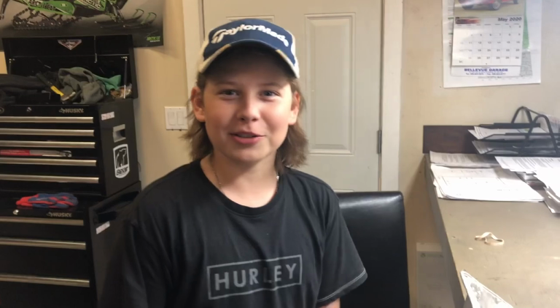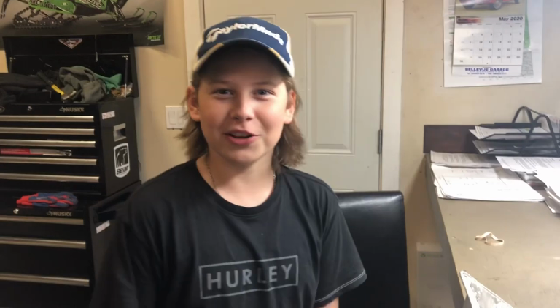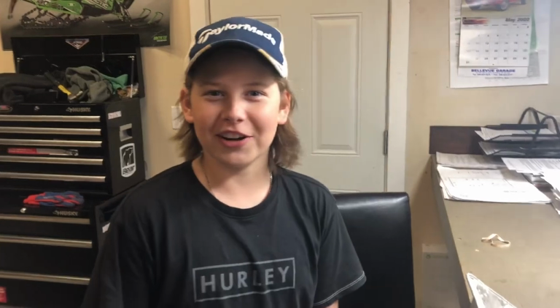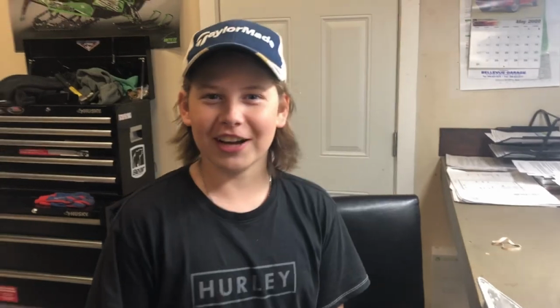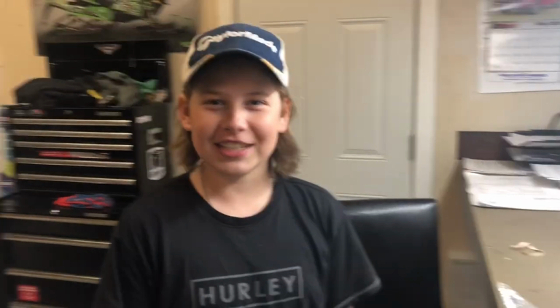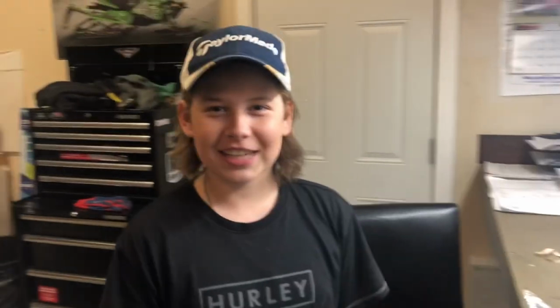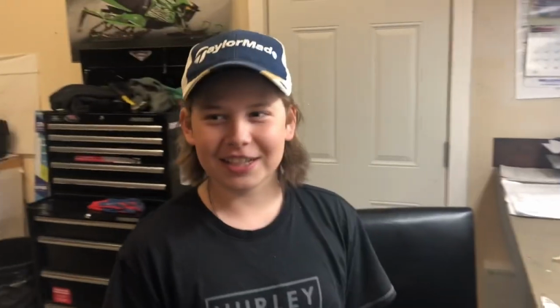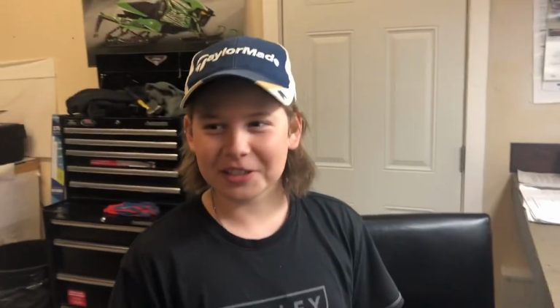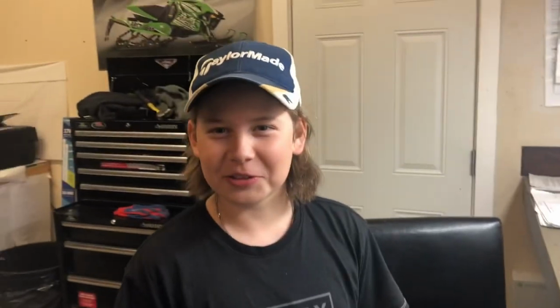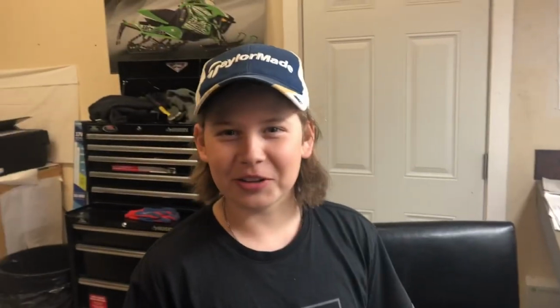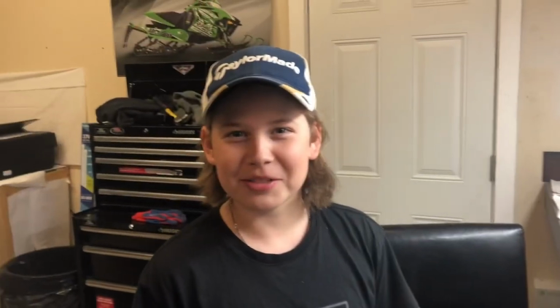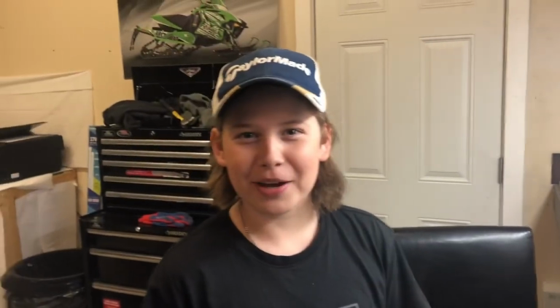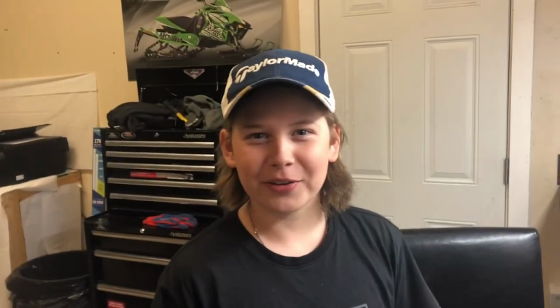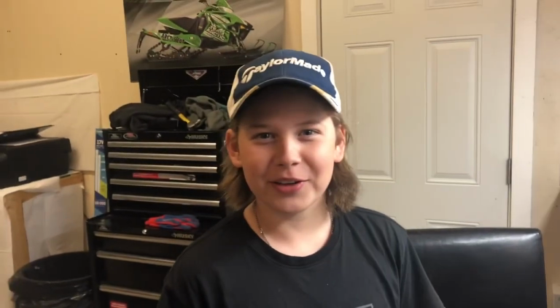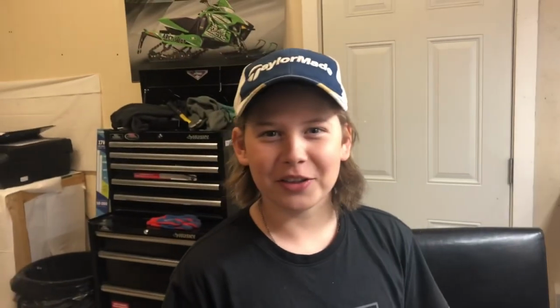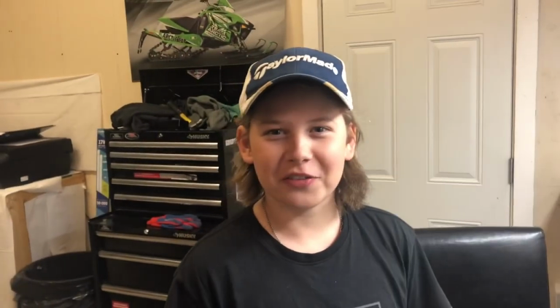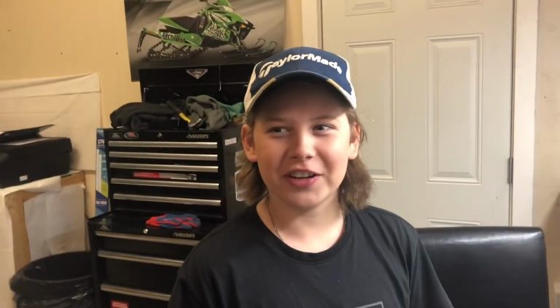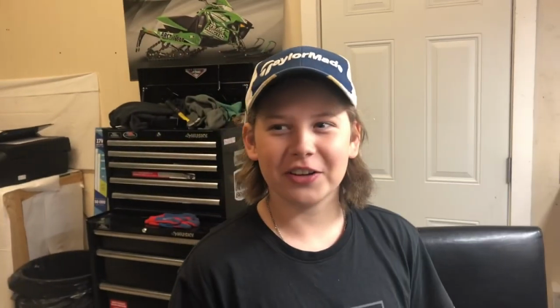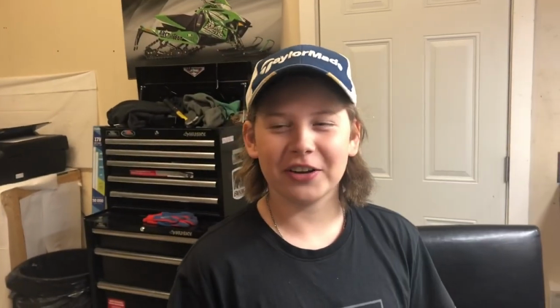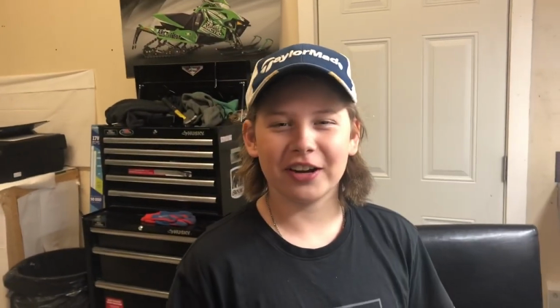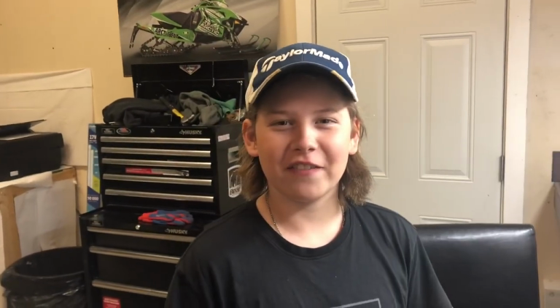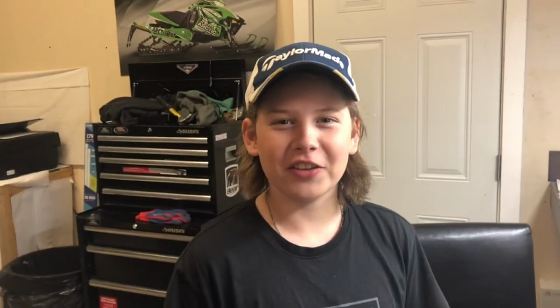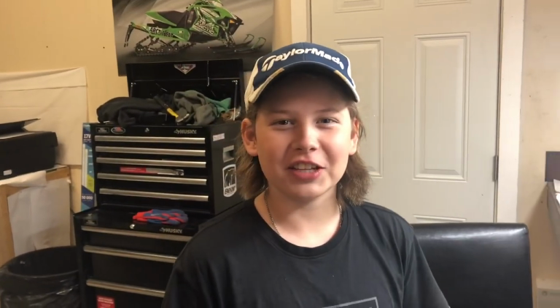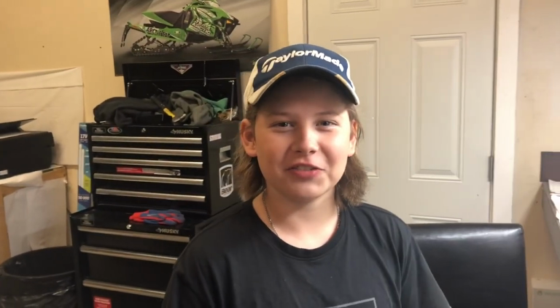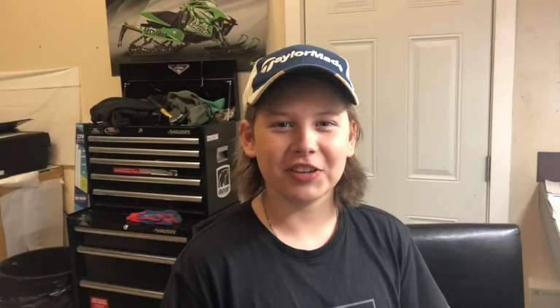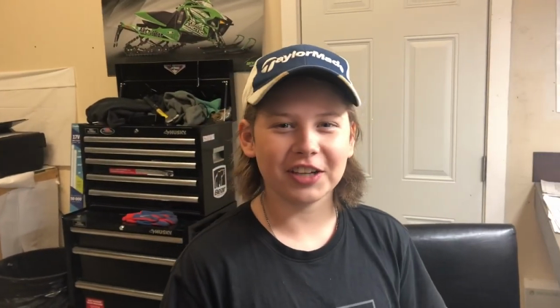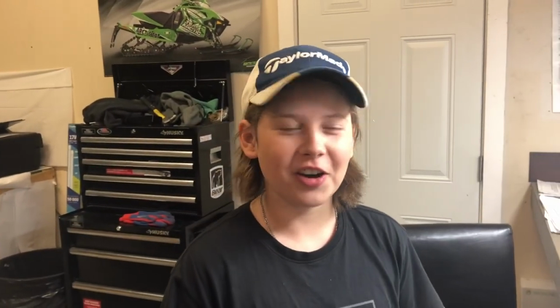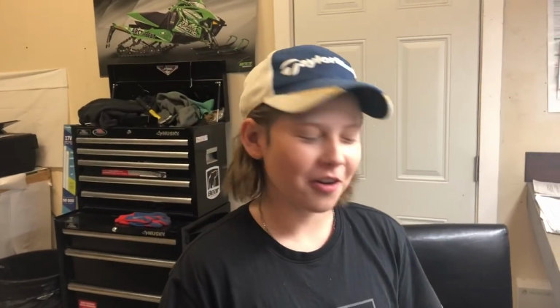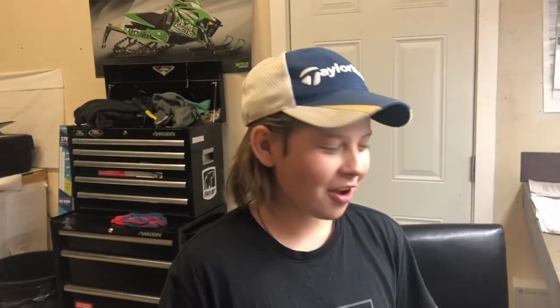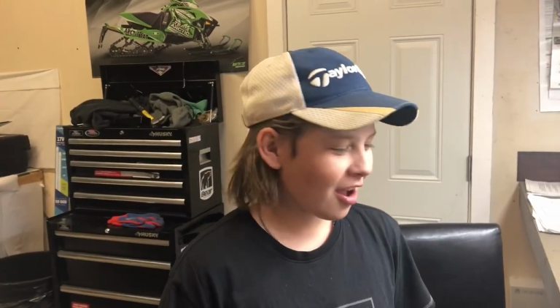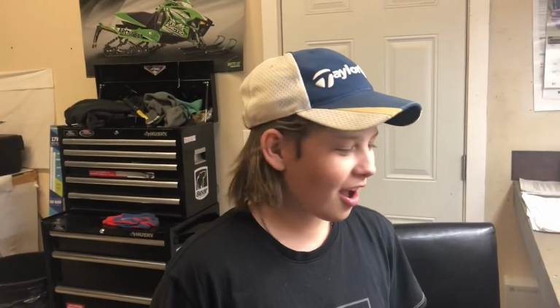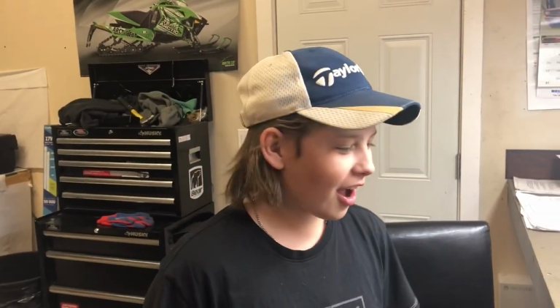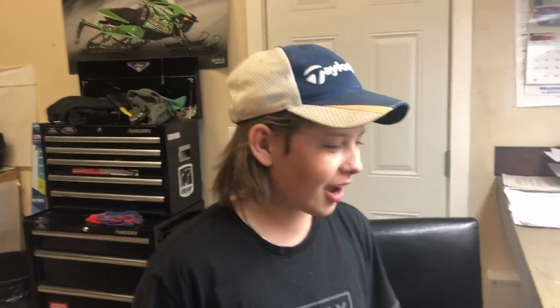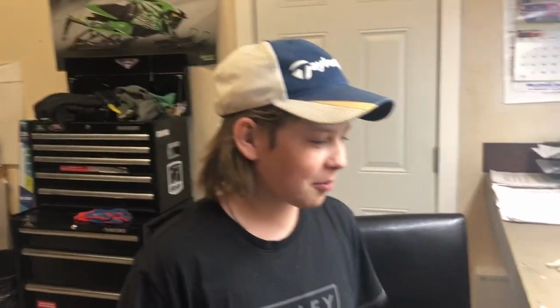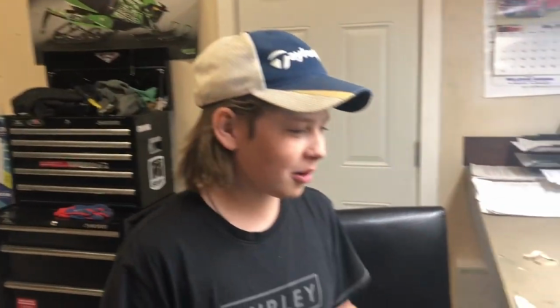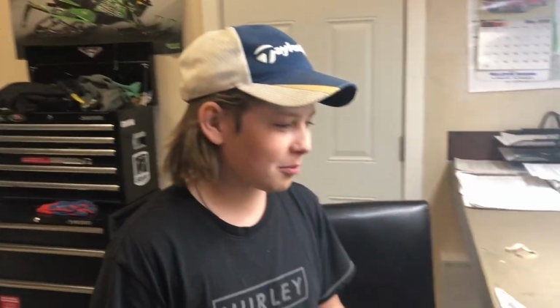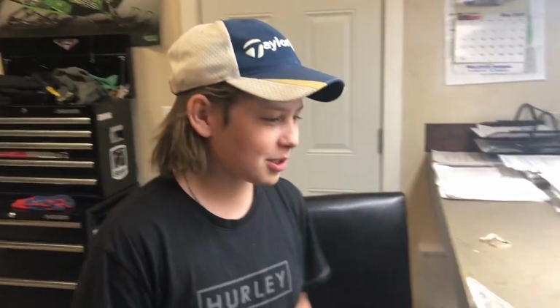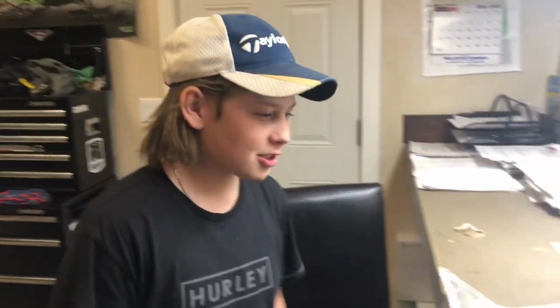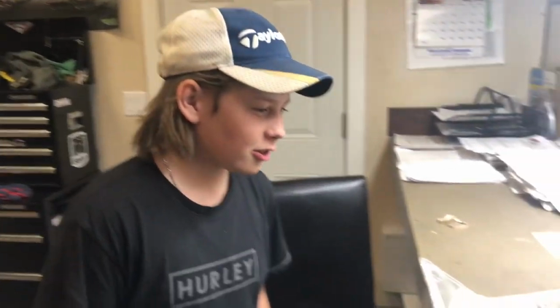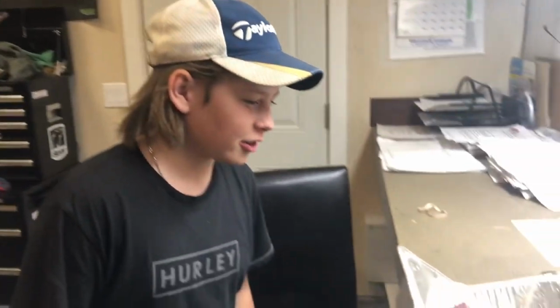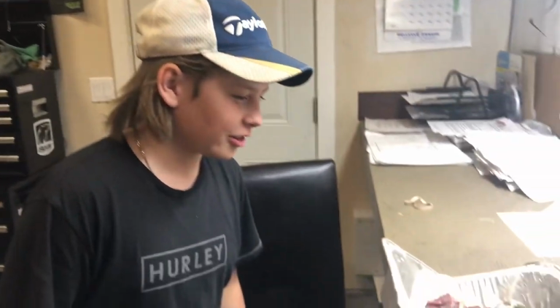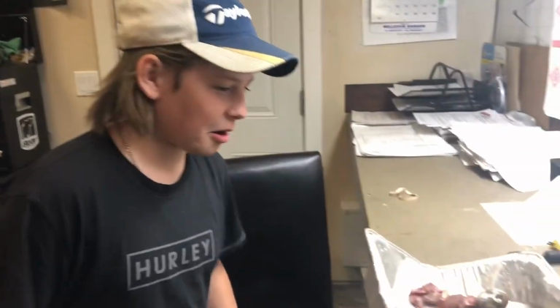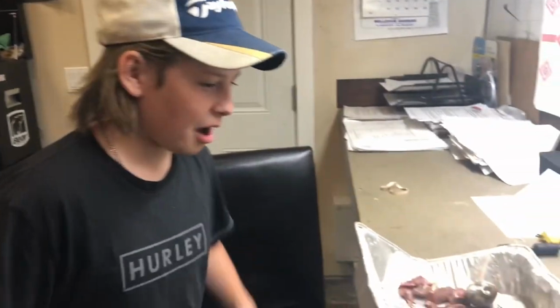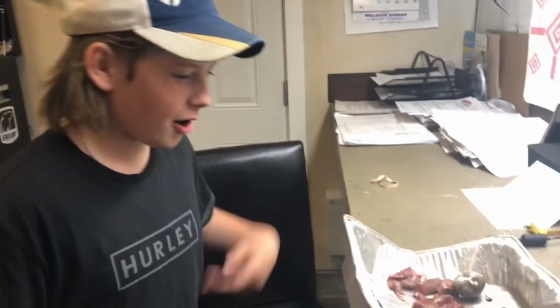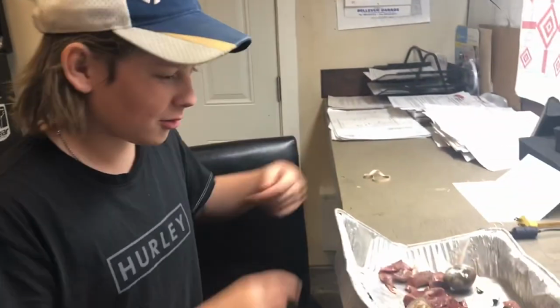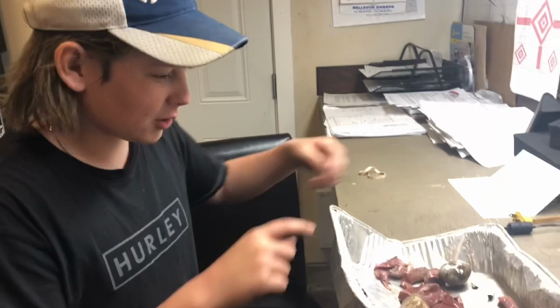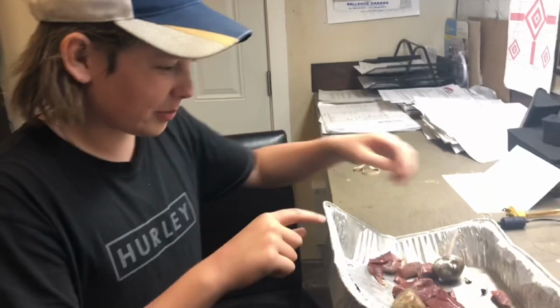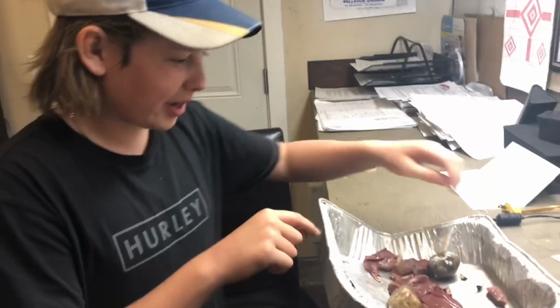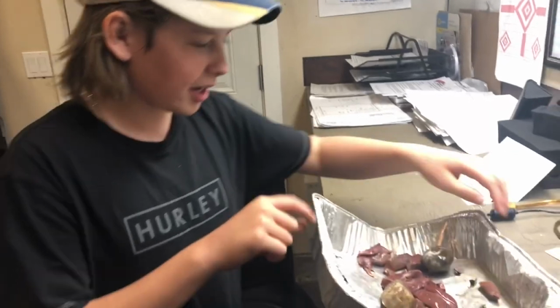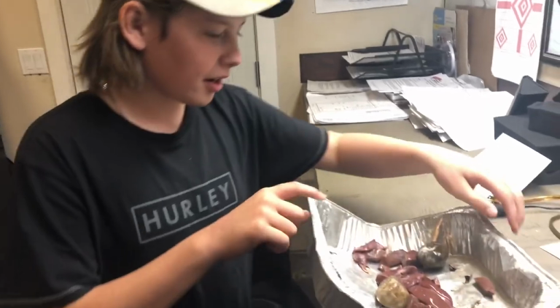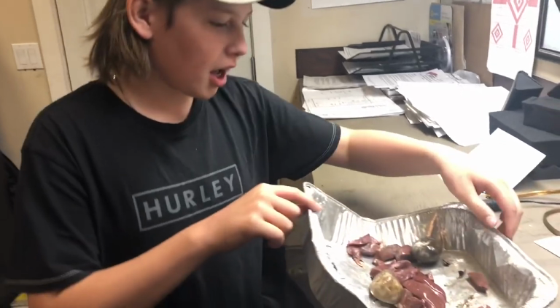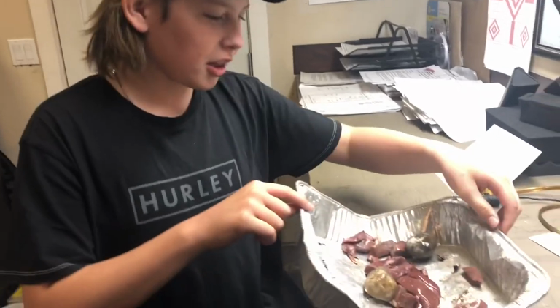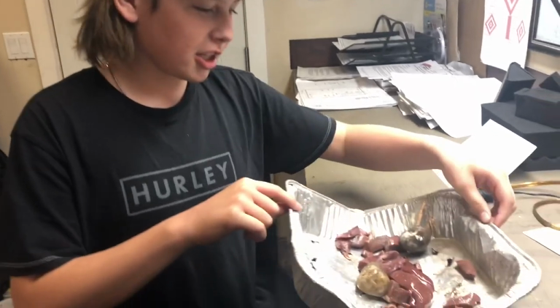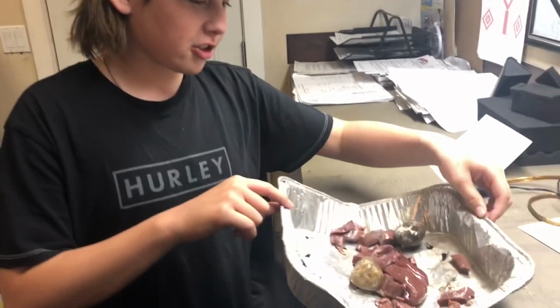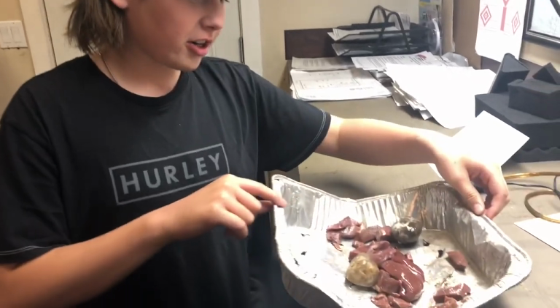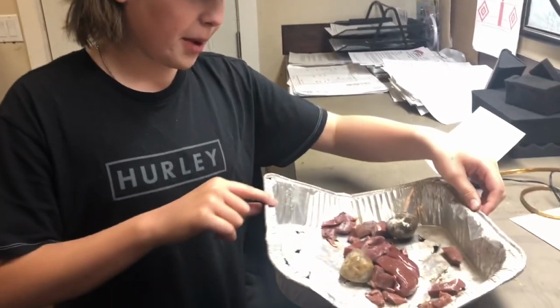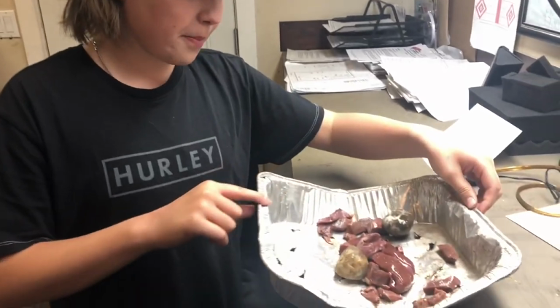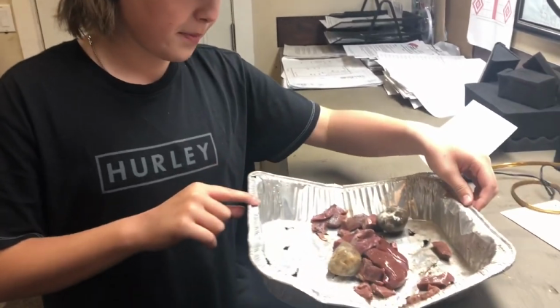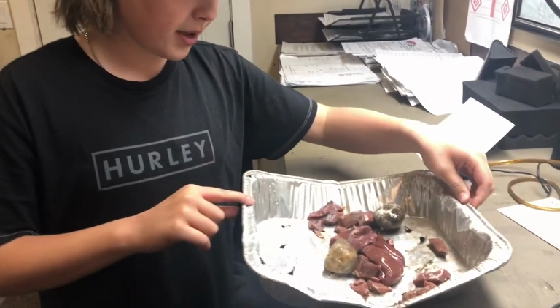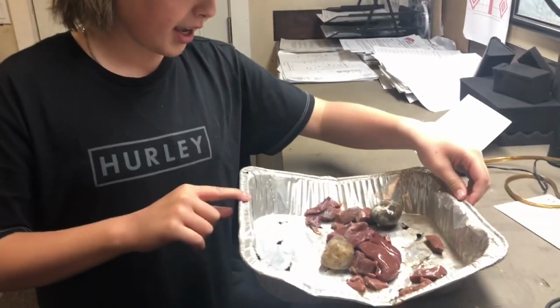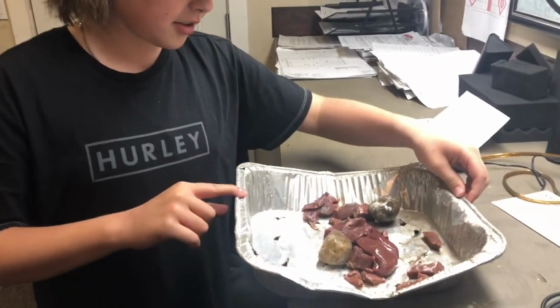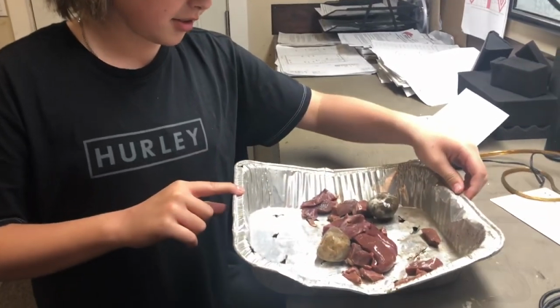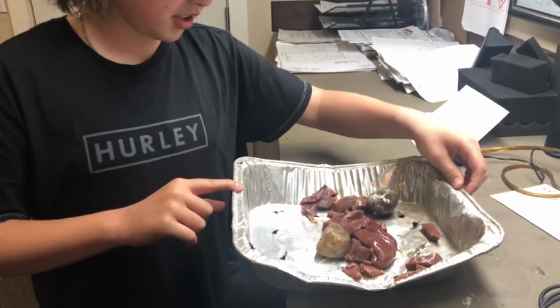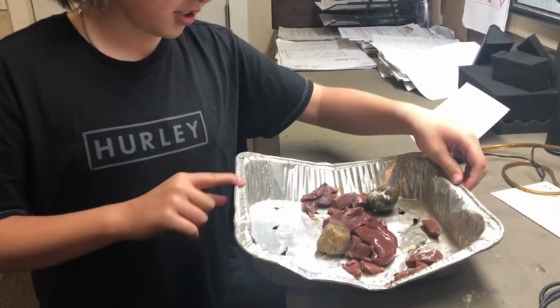What's going on guys? KG Outdoors back for another video. For this video I'm going to be showing you how to make a leech strap and catch leeches.